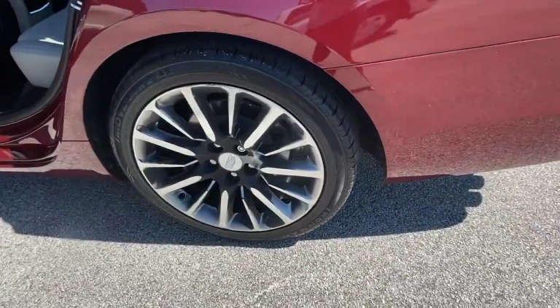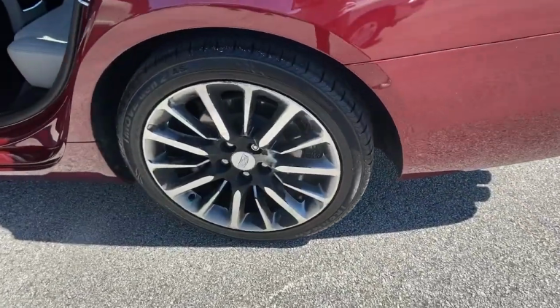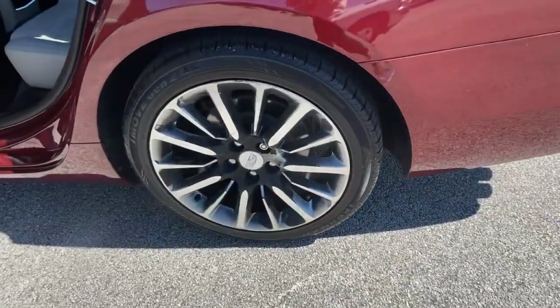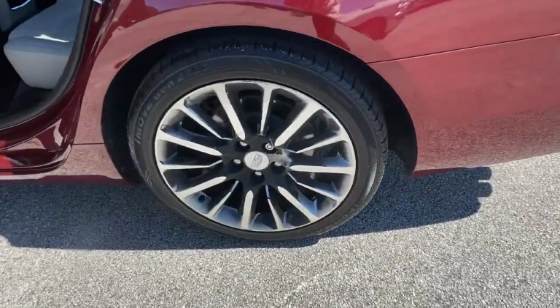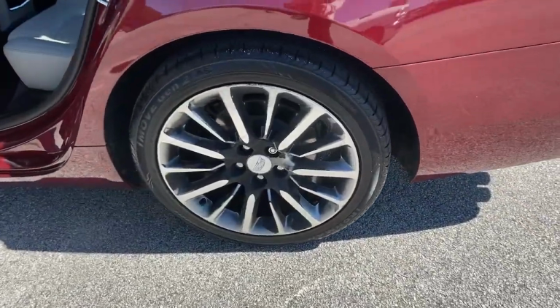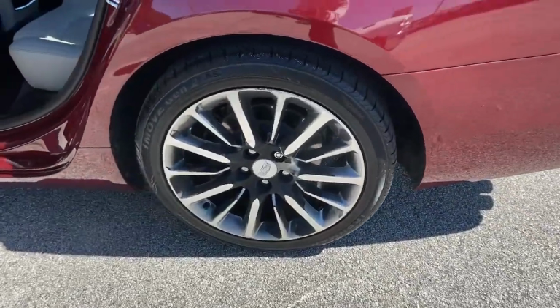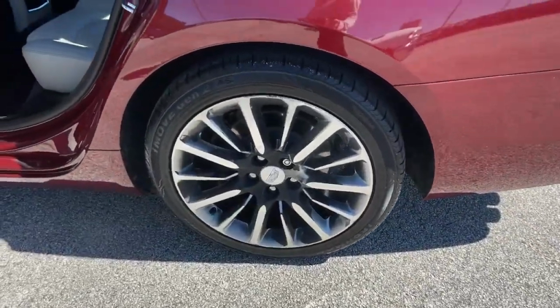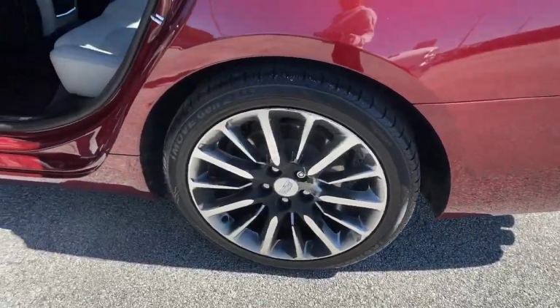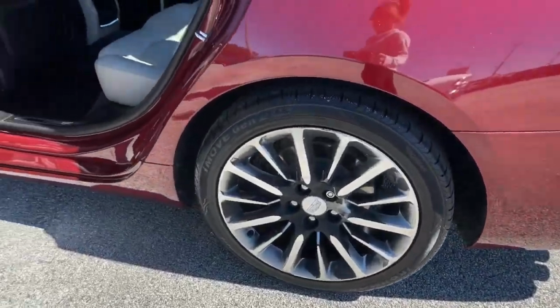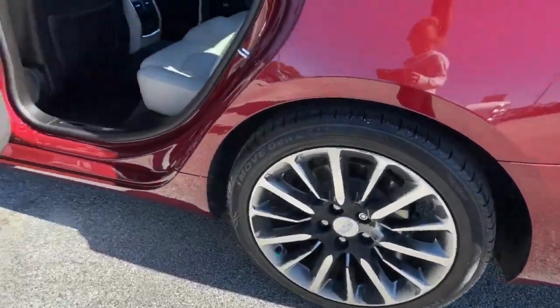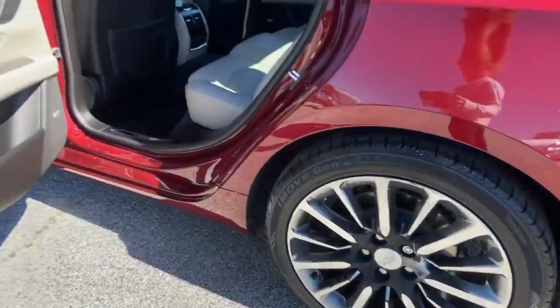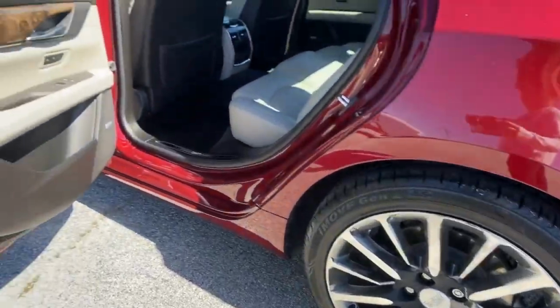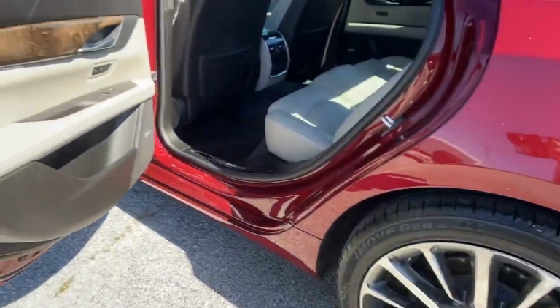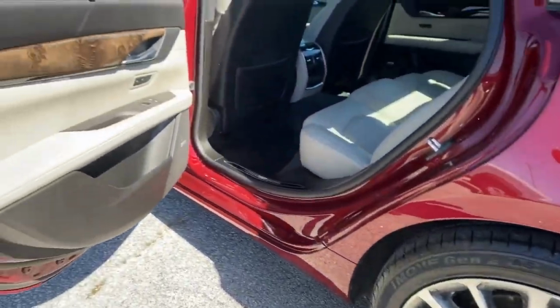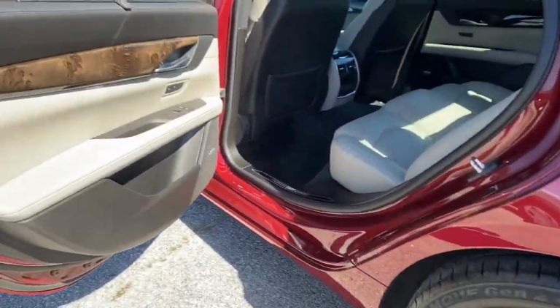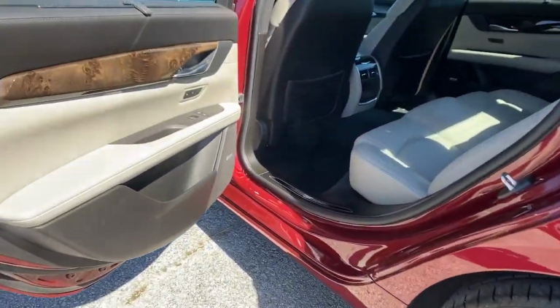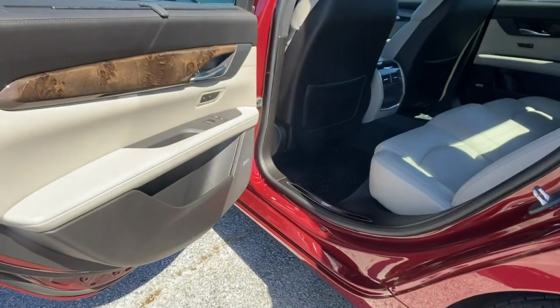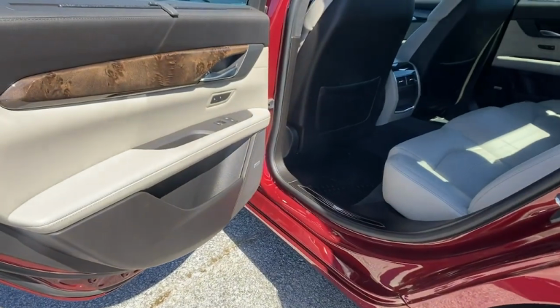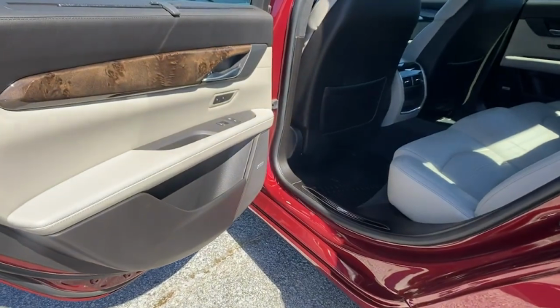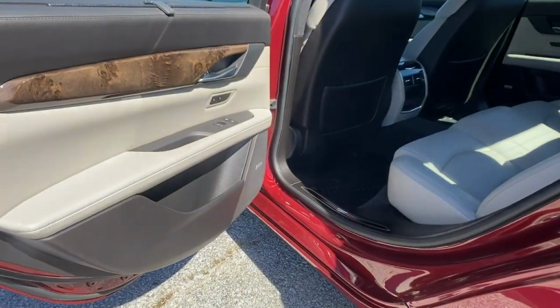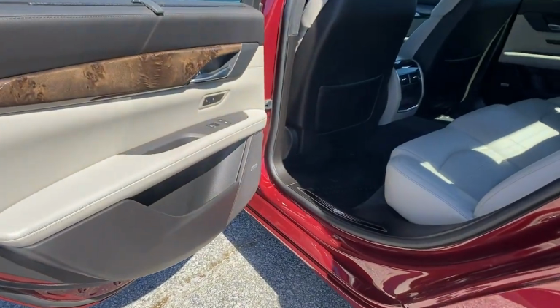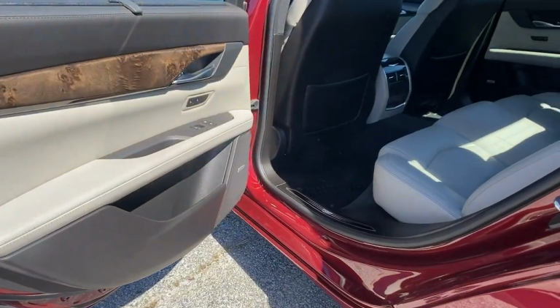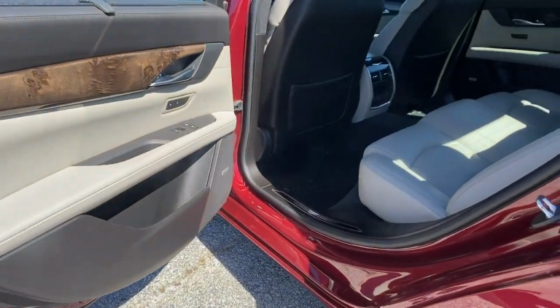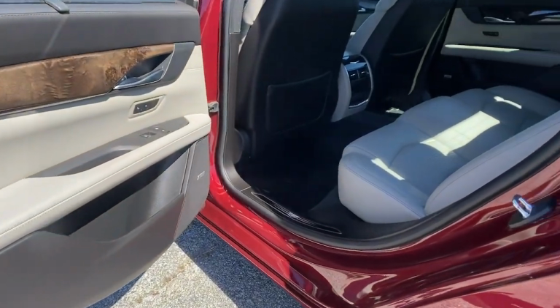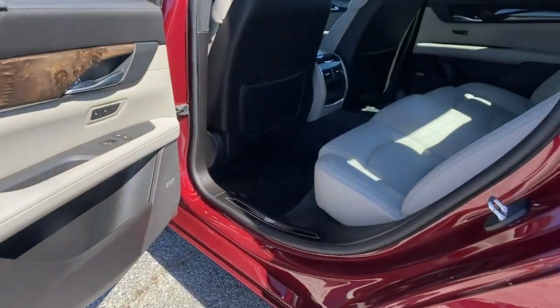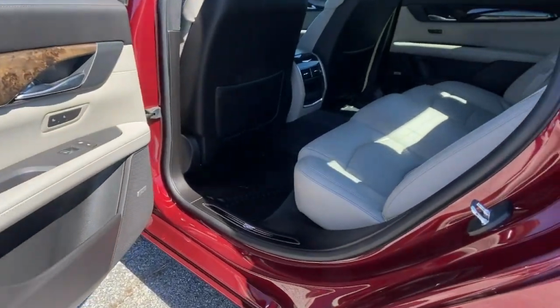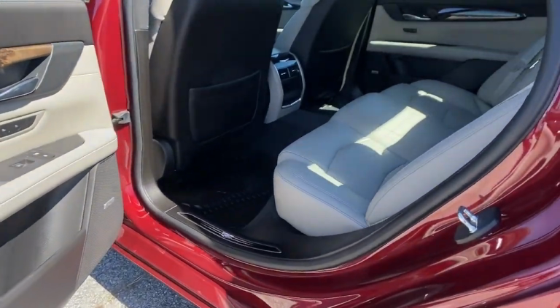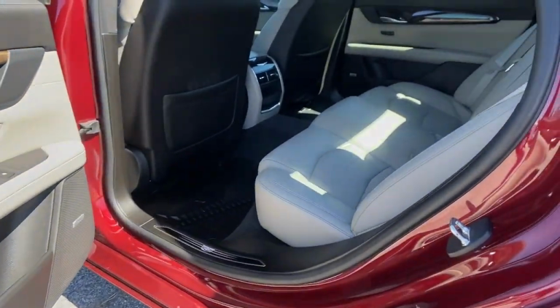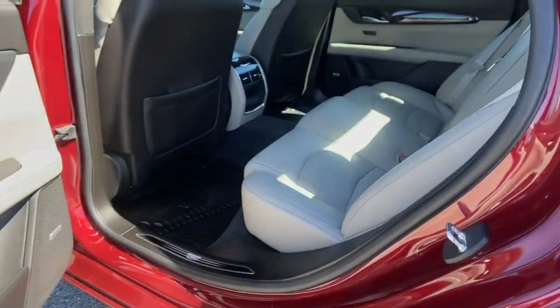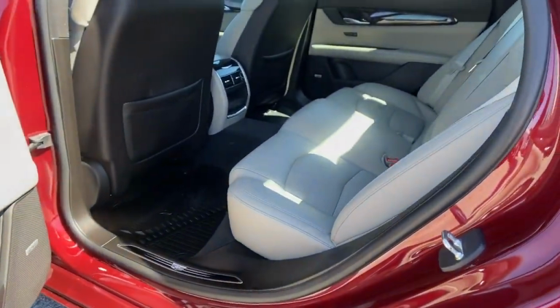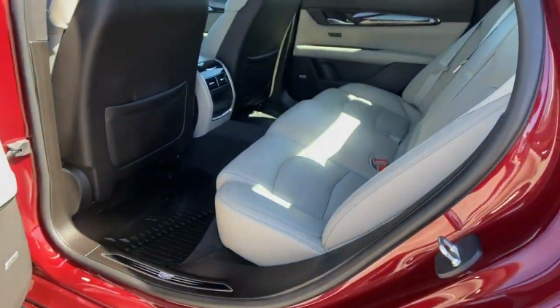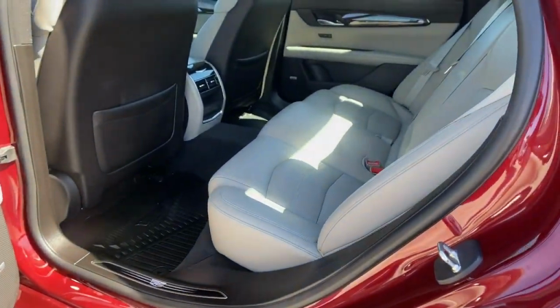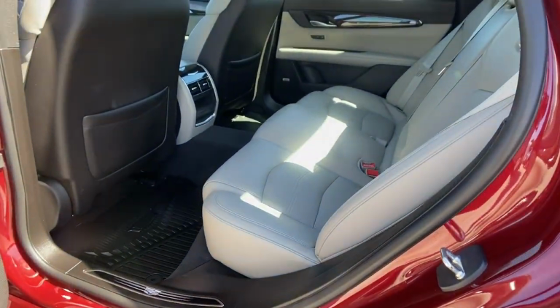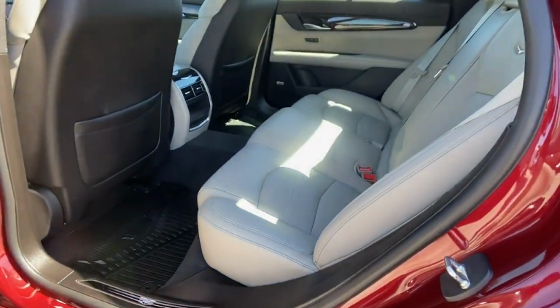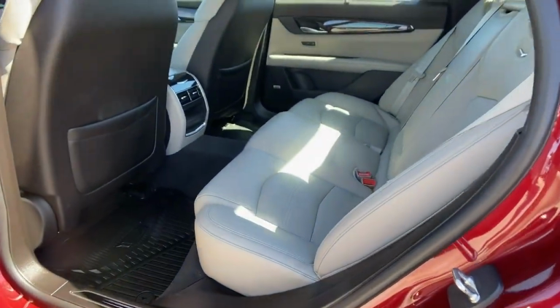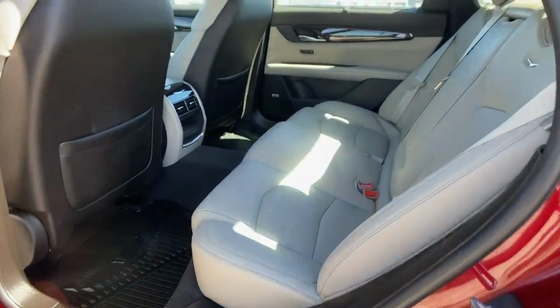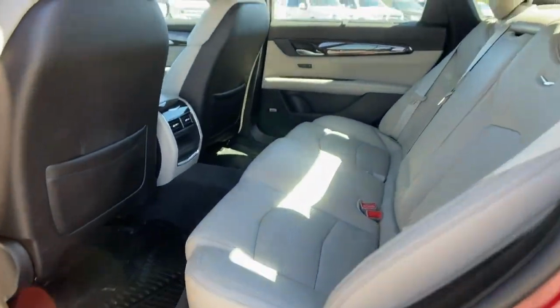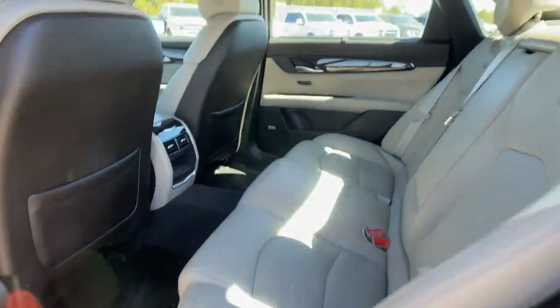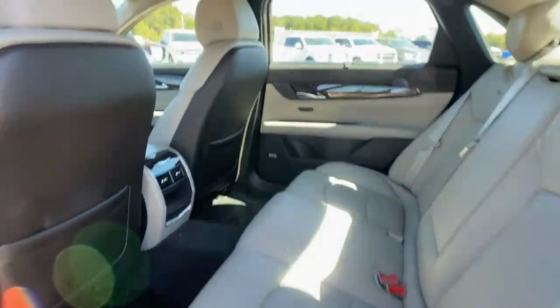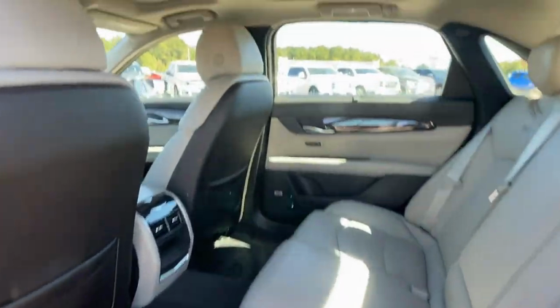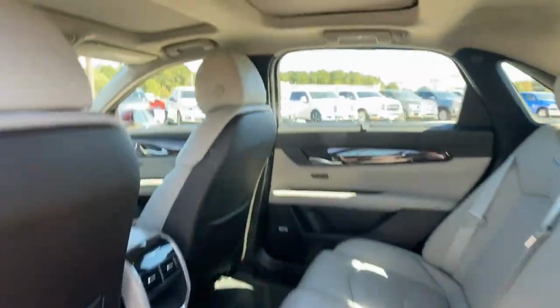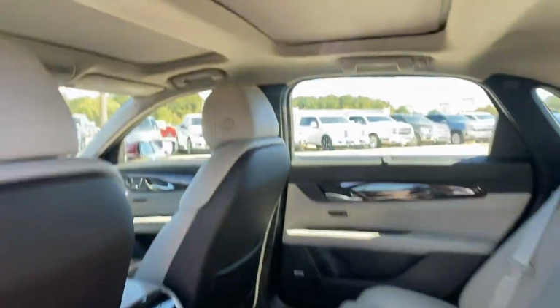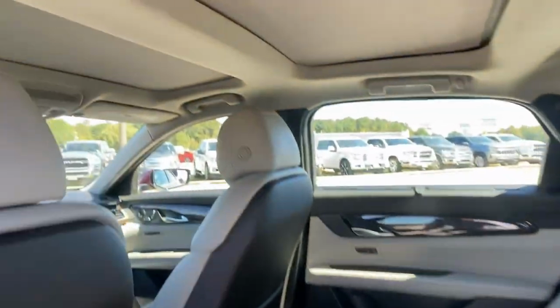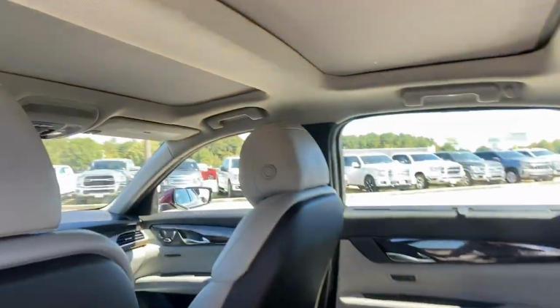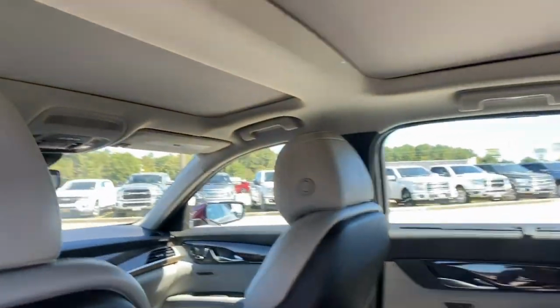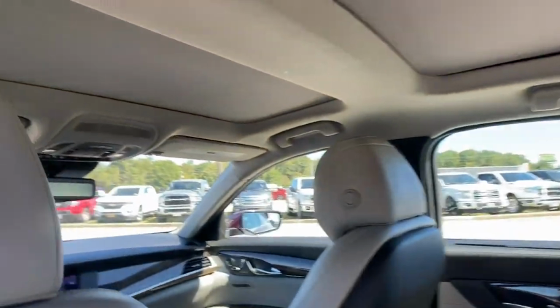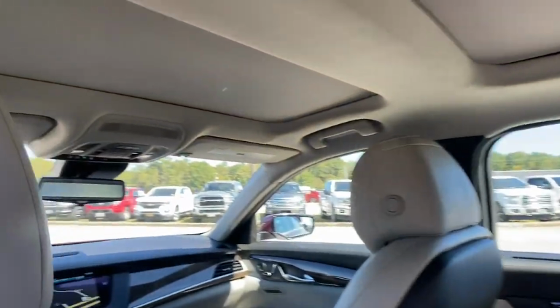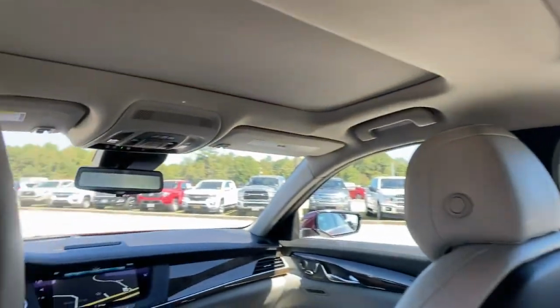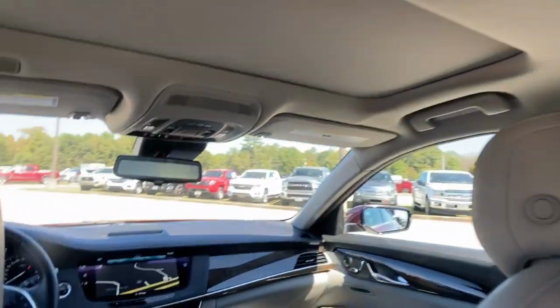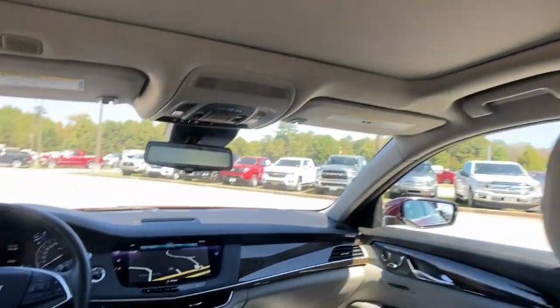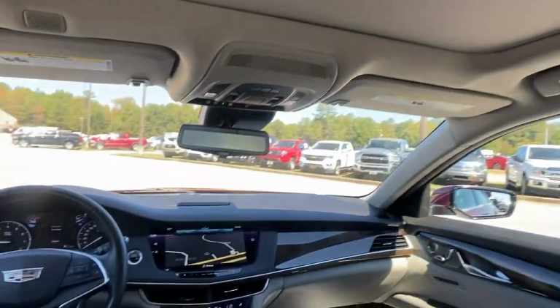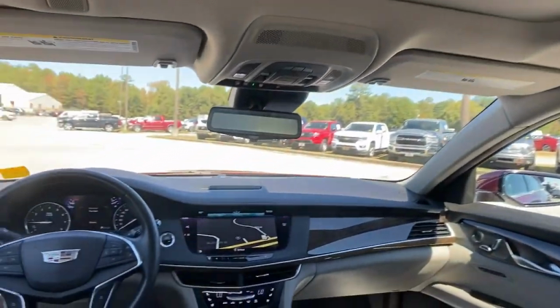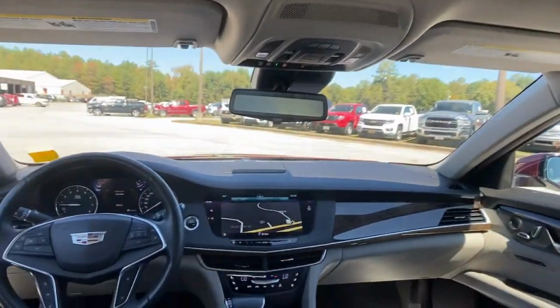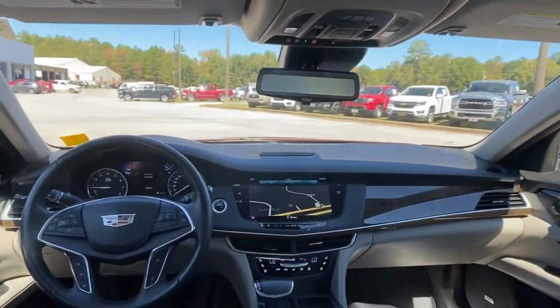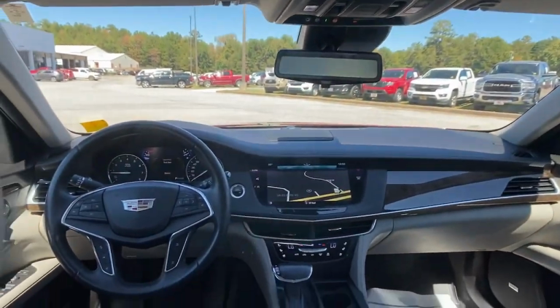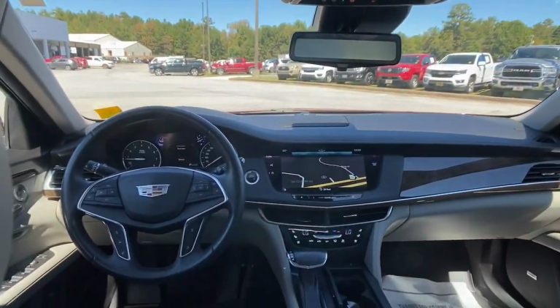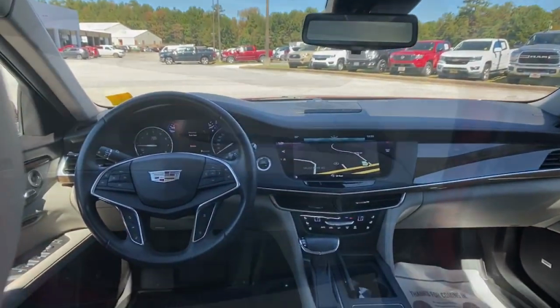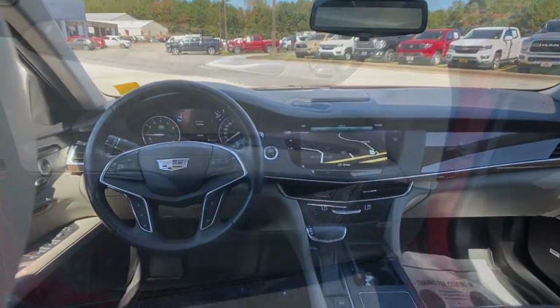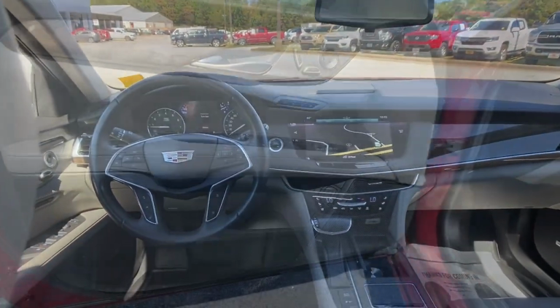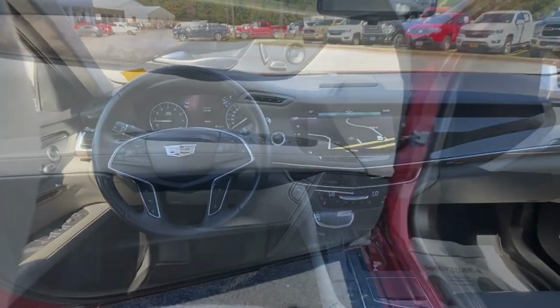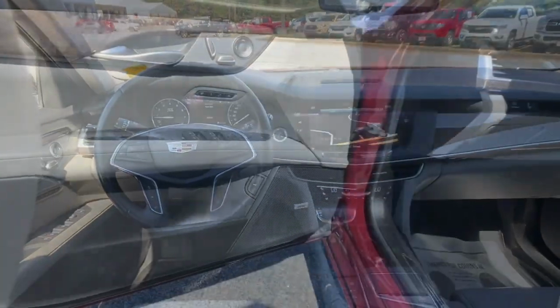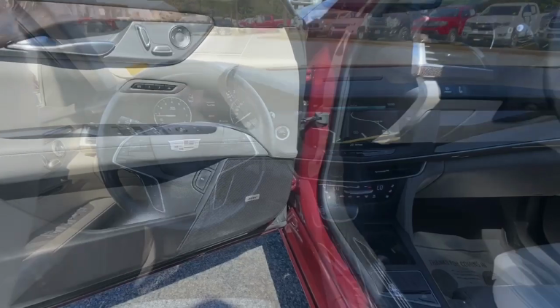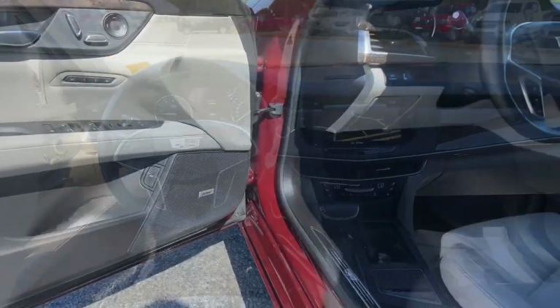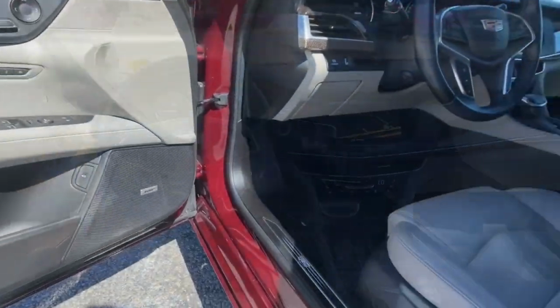Satellite radio, lane-keeping assist, premium sound system, V6 cylinder engine, heated rear seat.